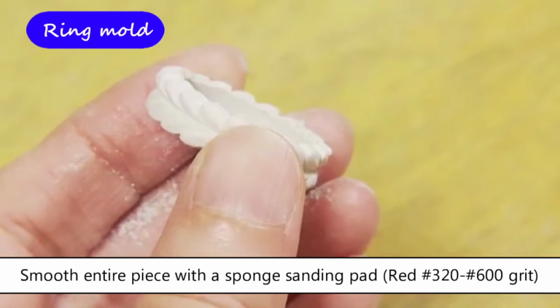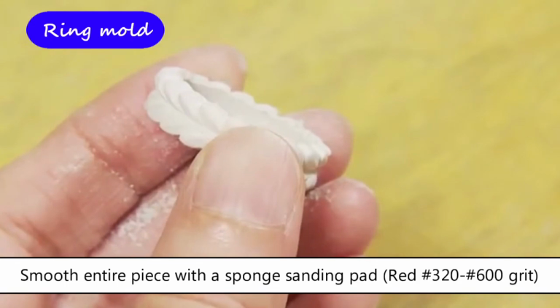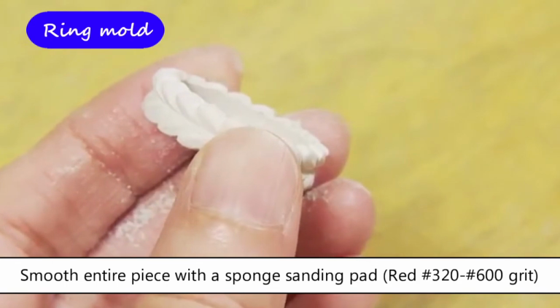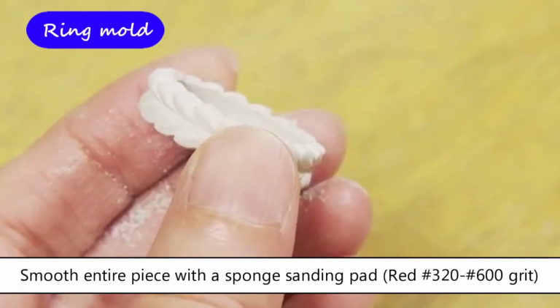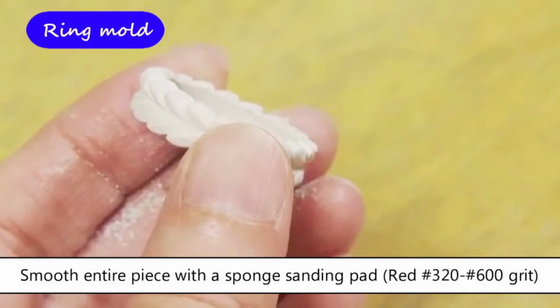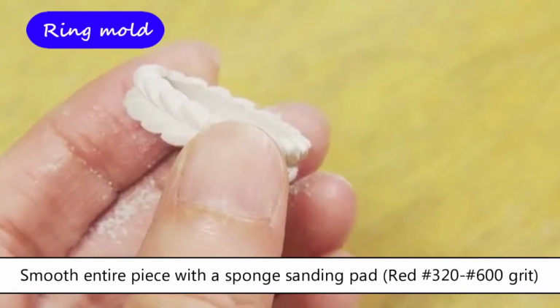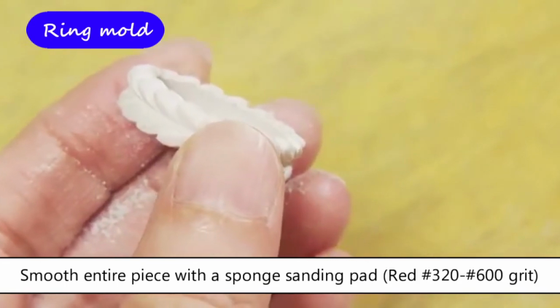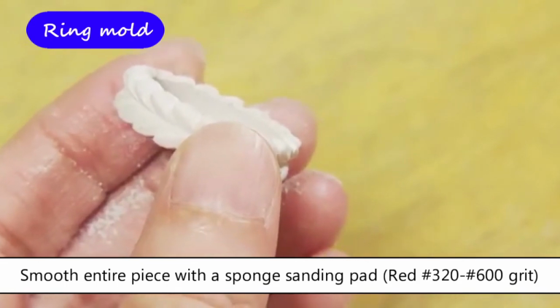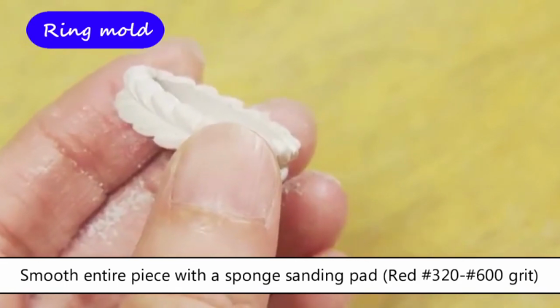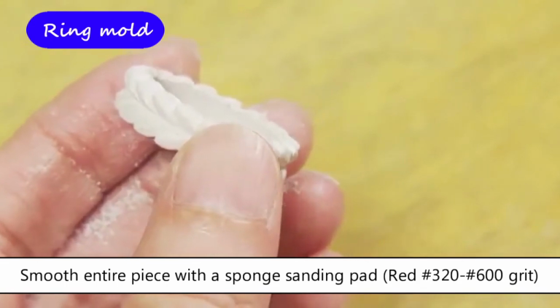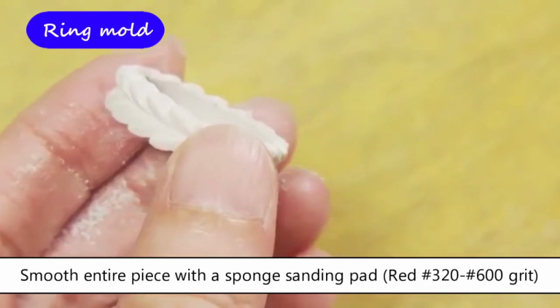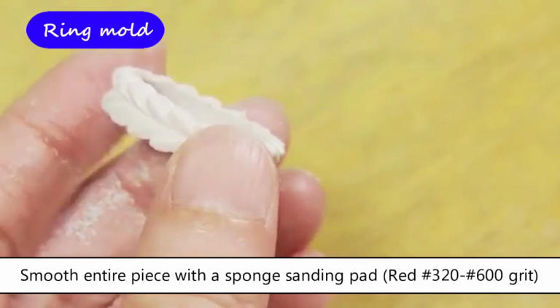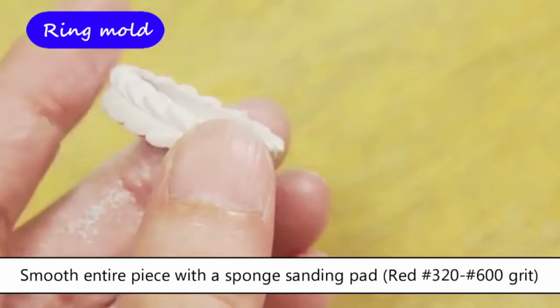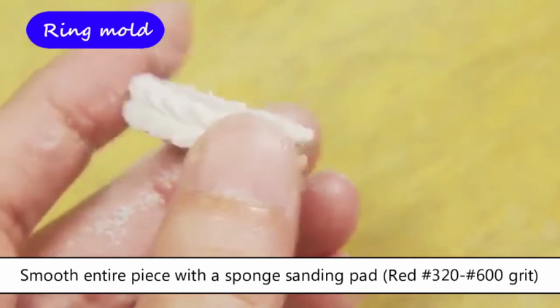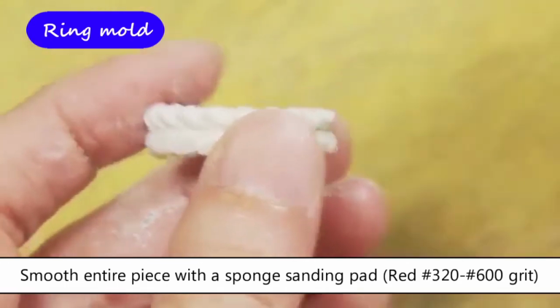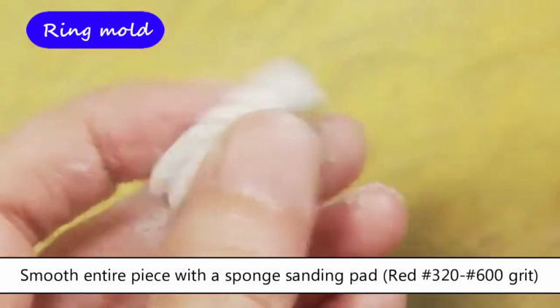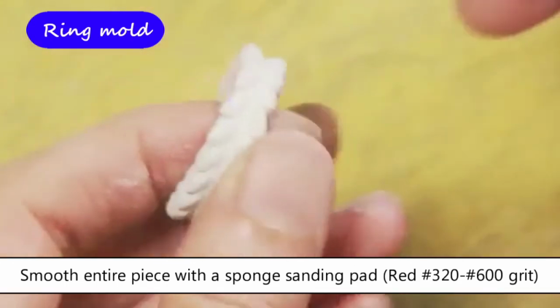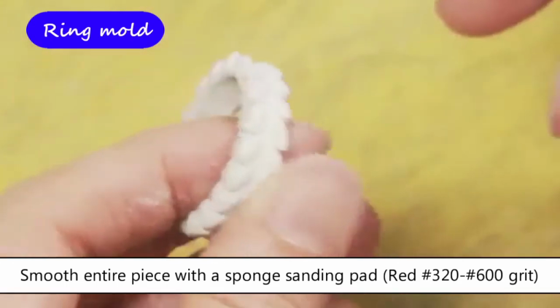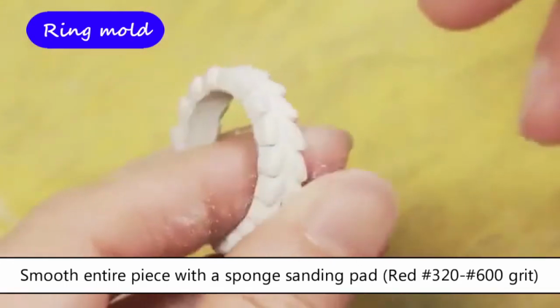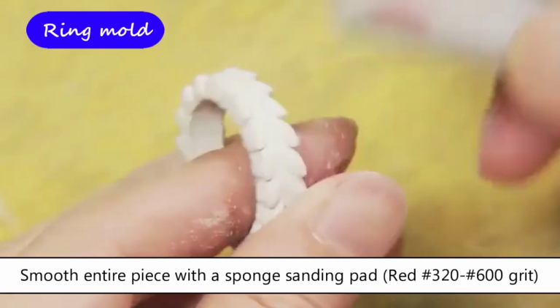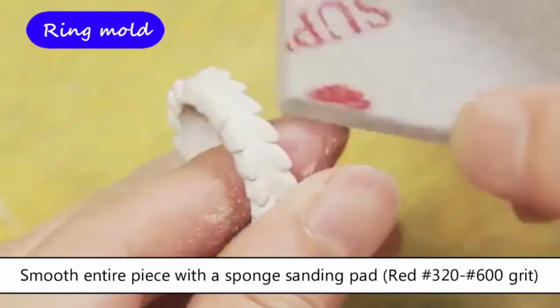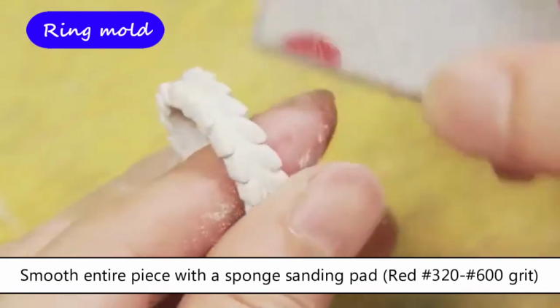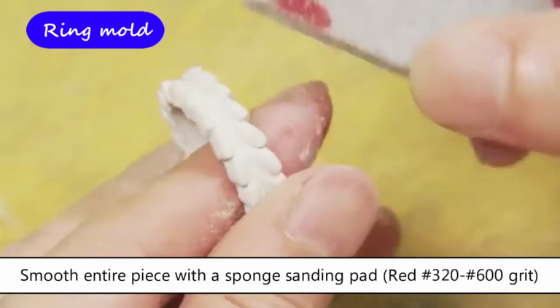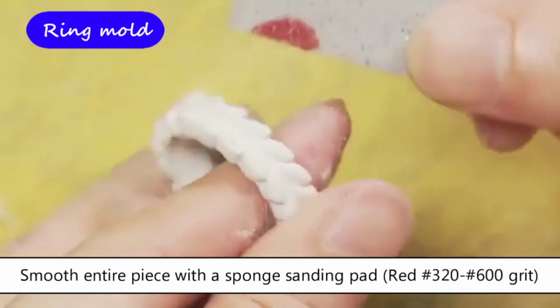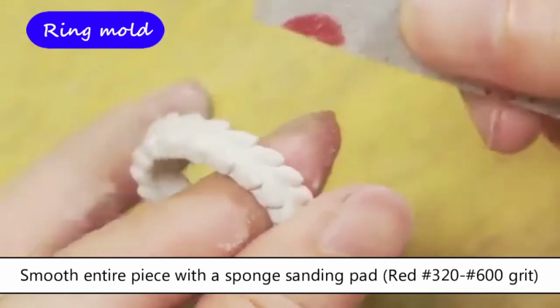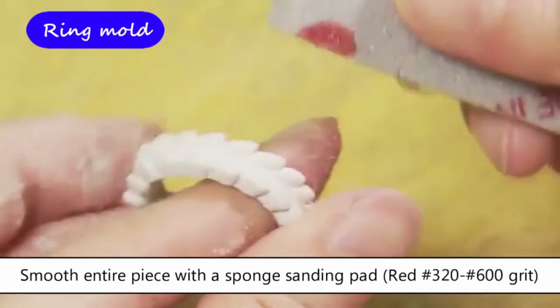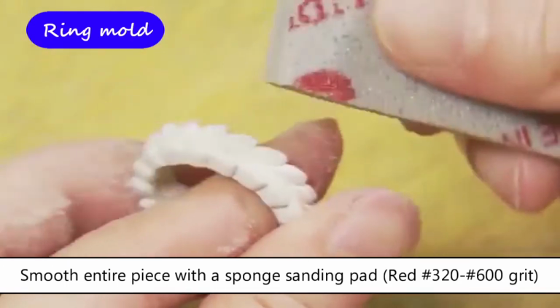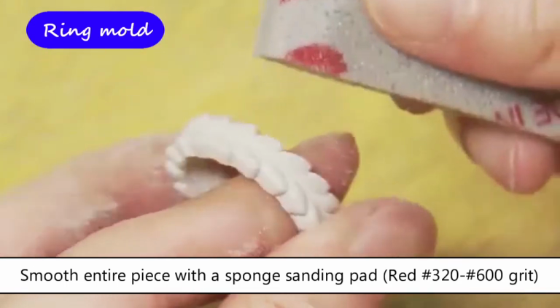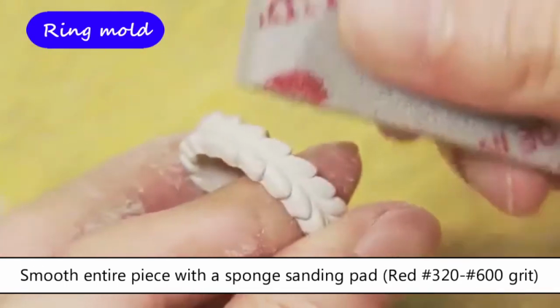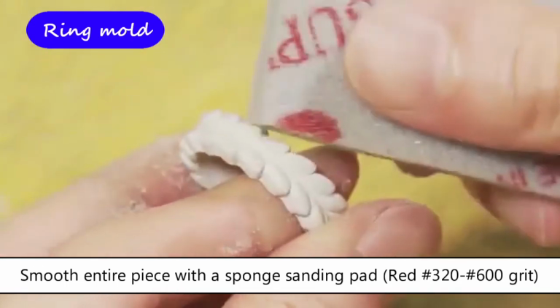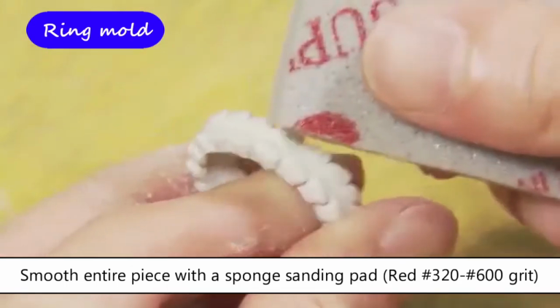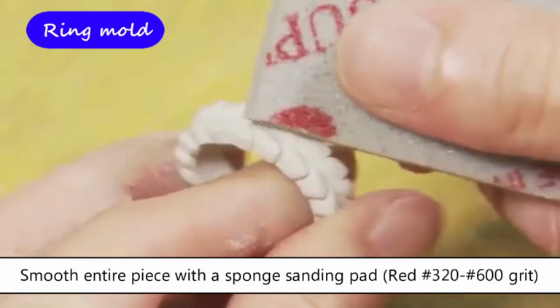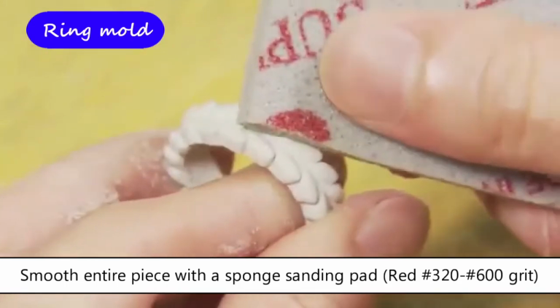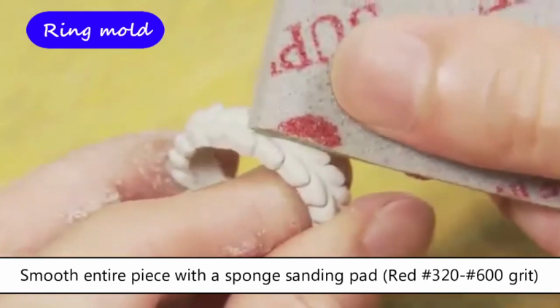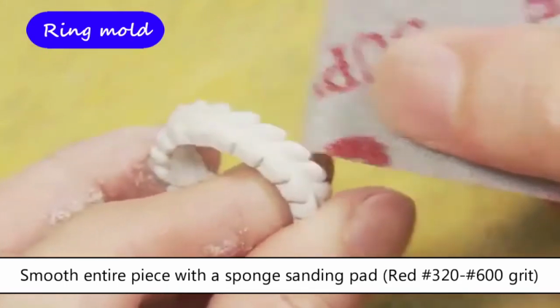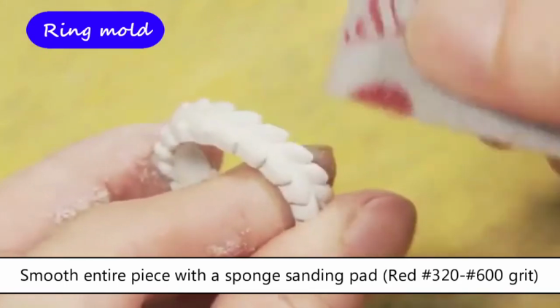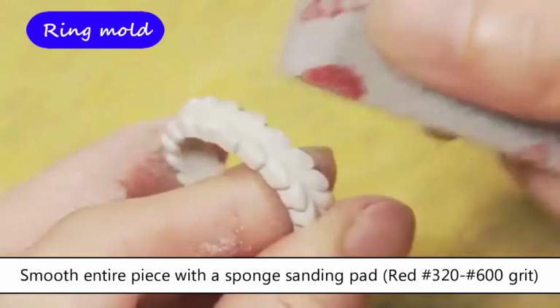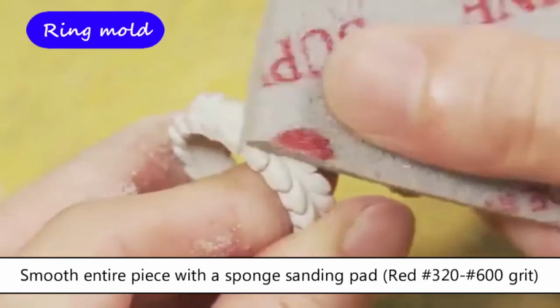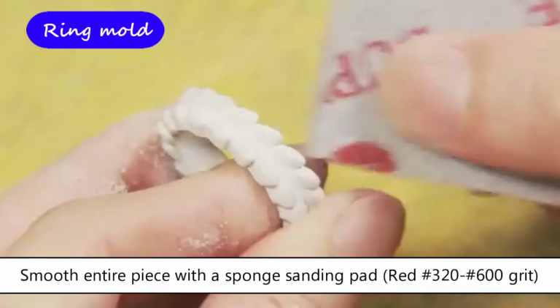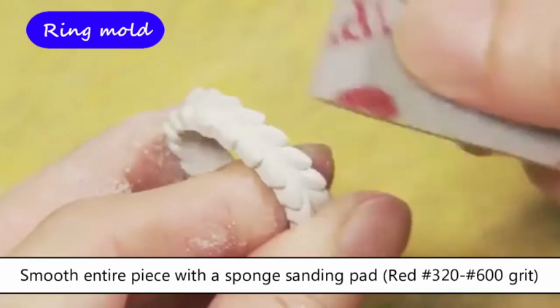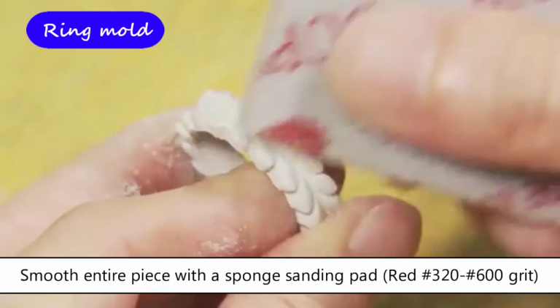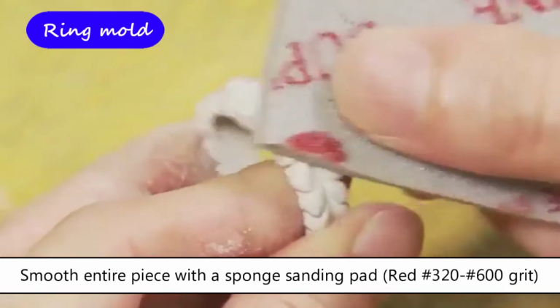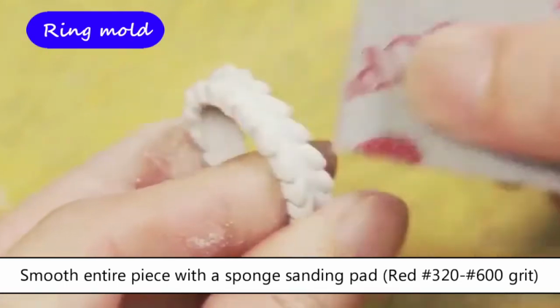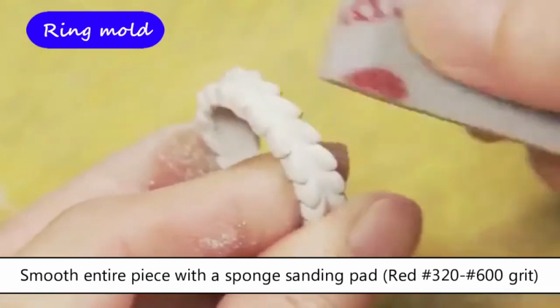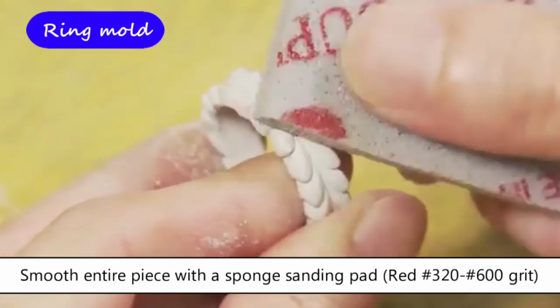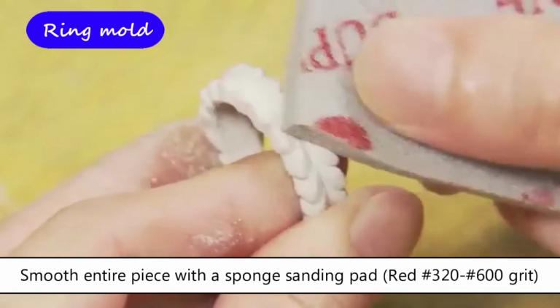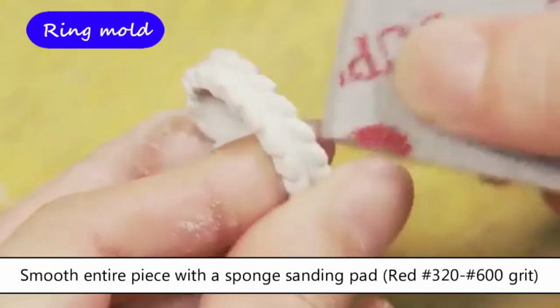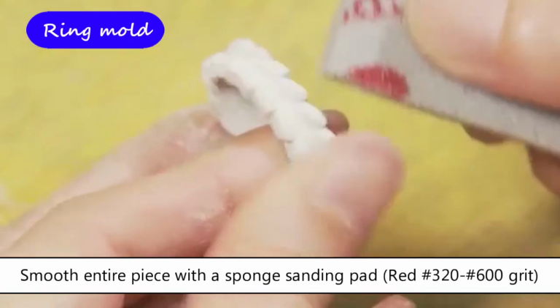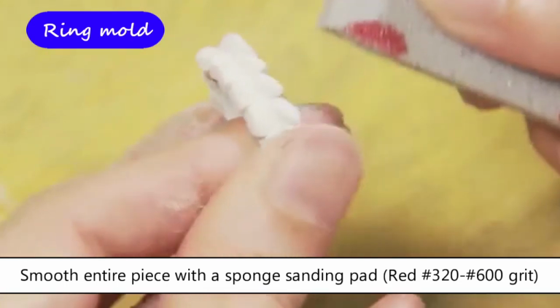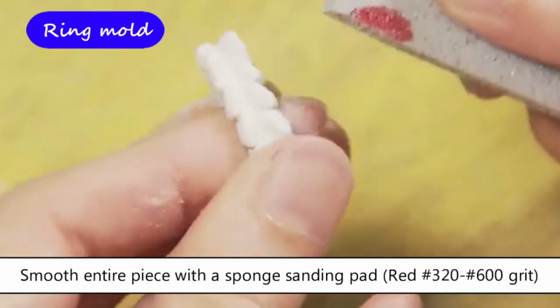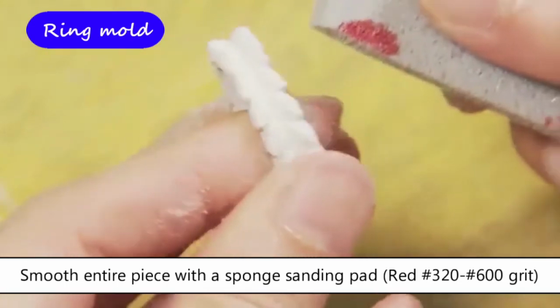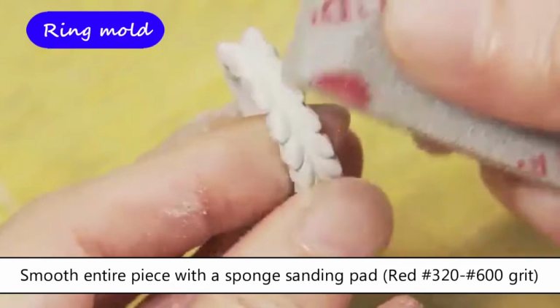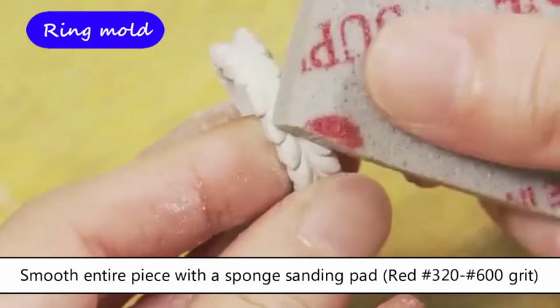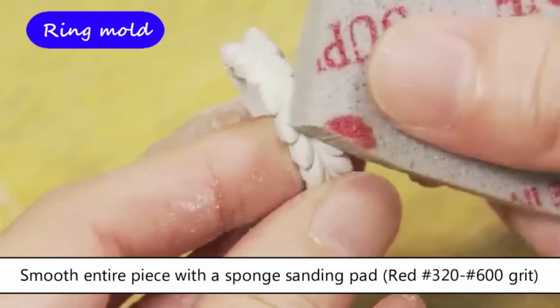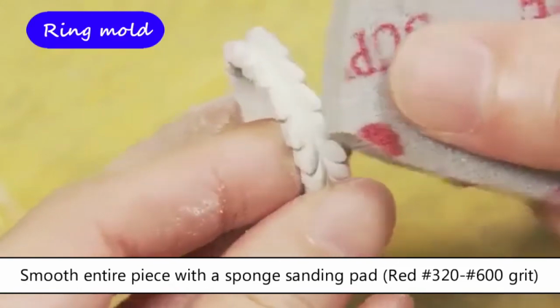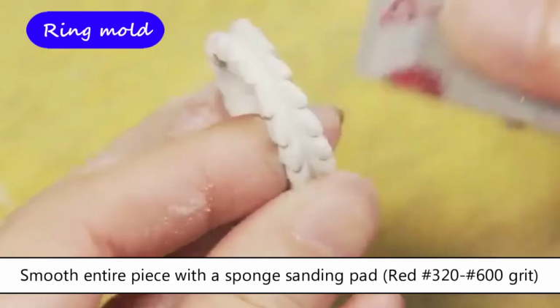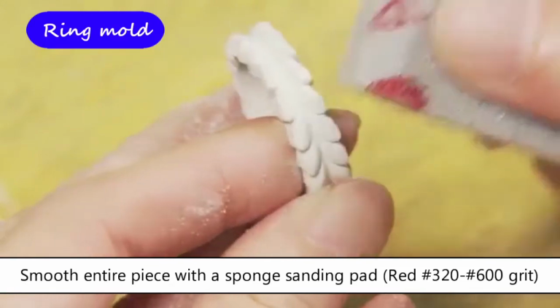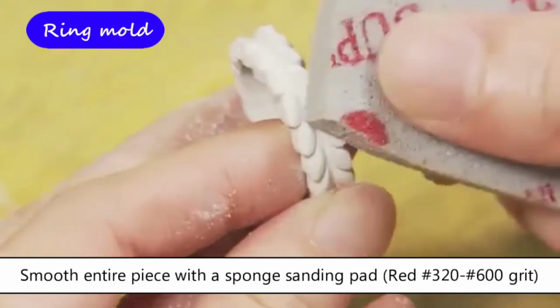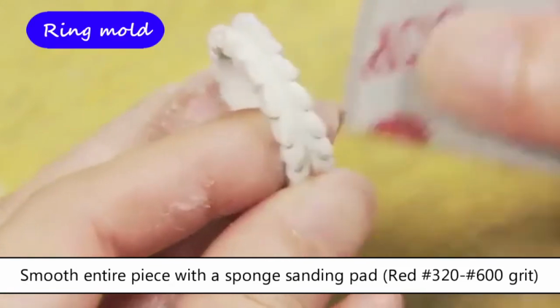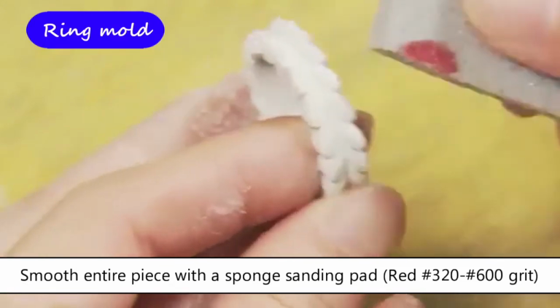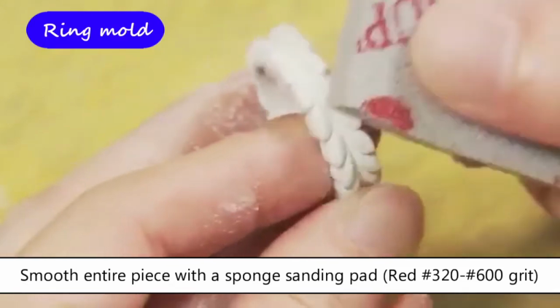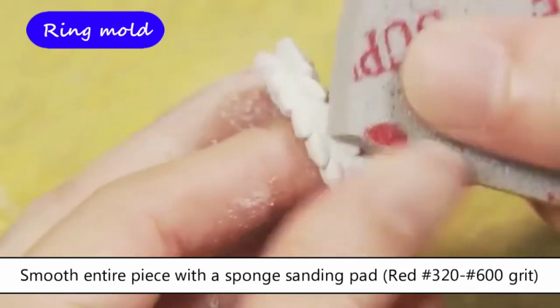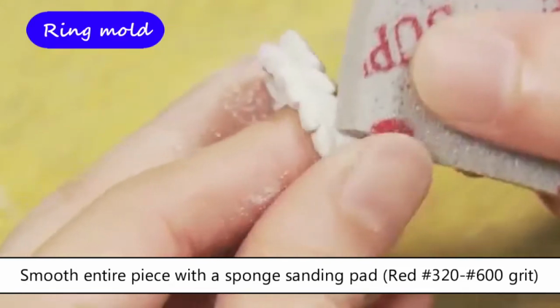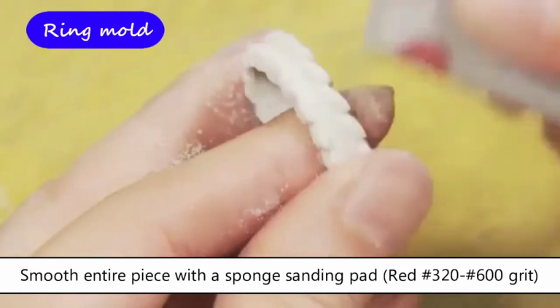Smooth the entire piece with a sponge sanding pad — red, number 320, then number 600 grit — and fire it.